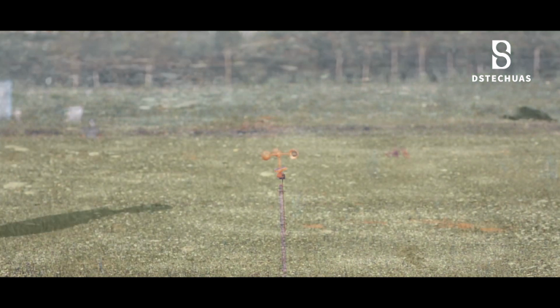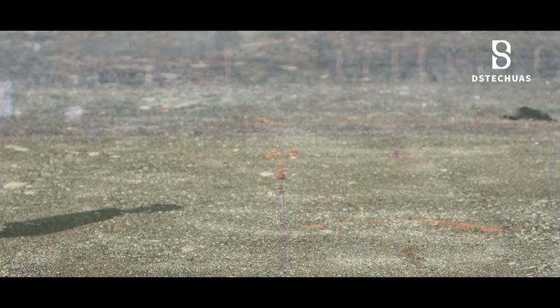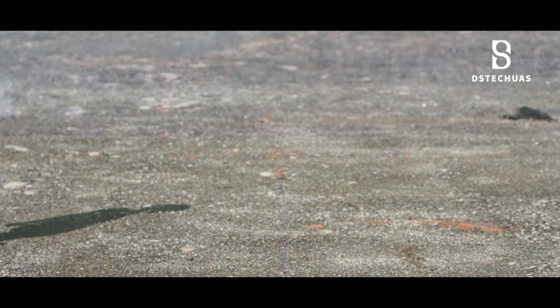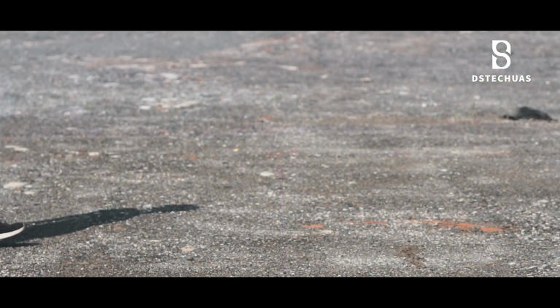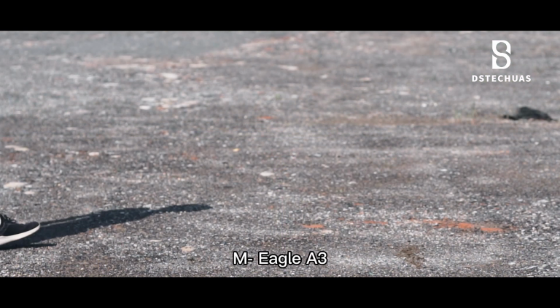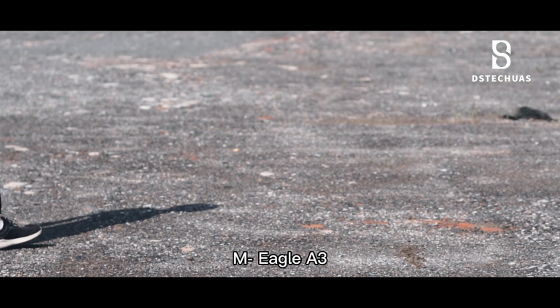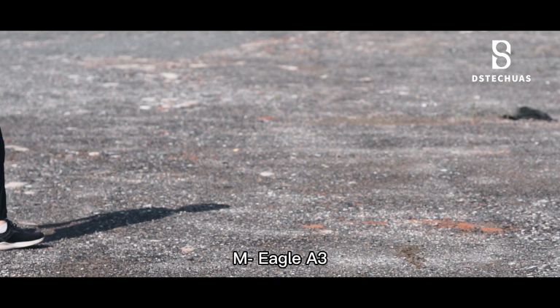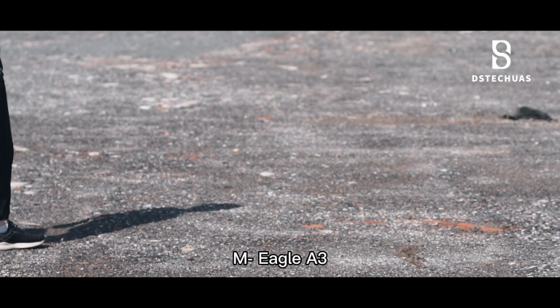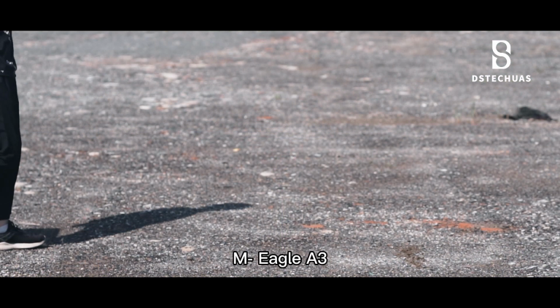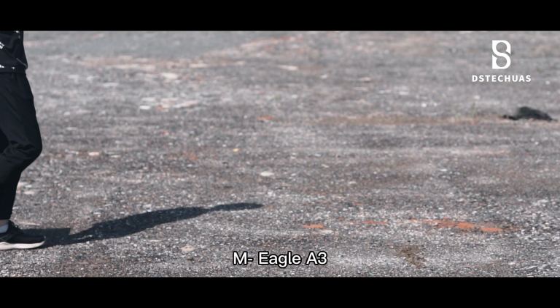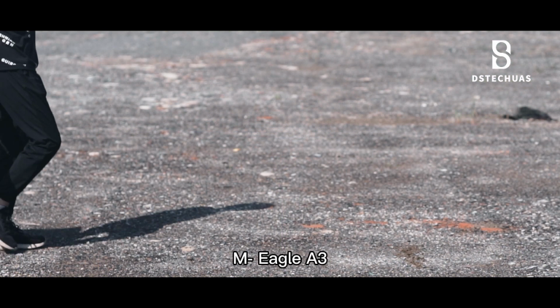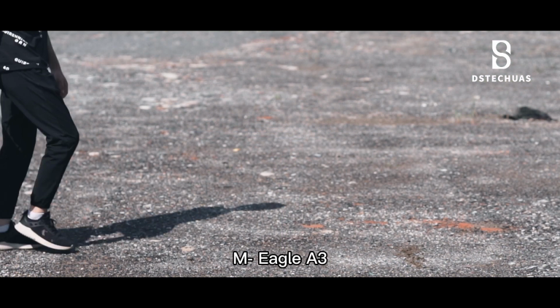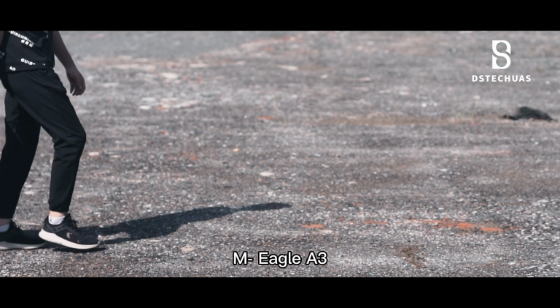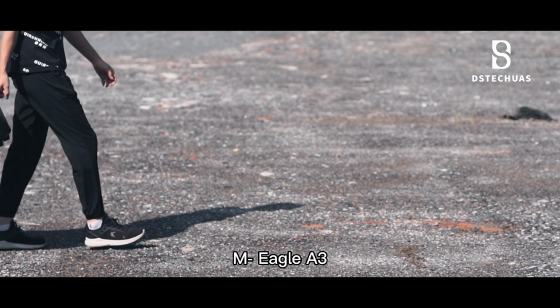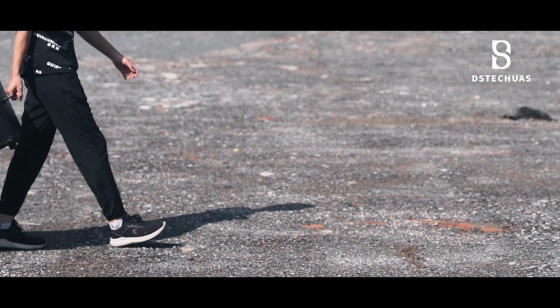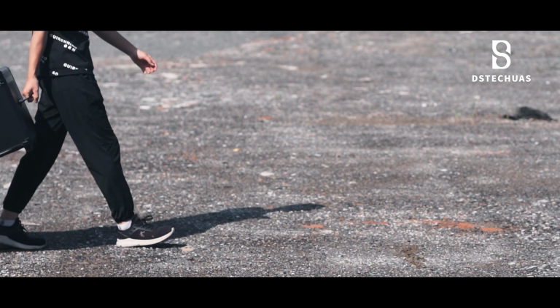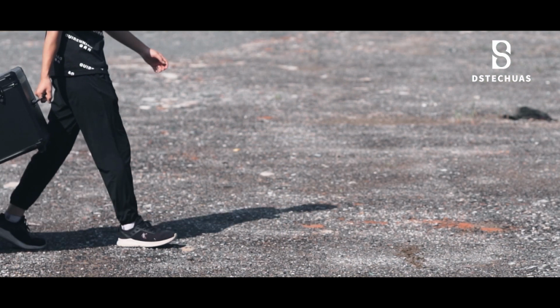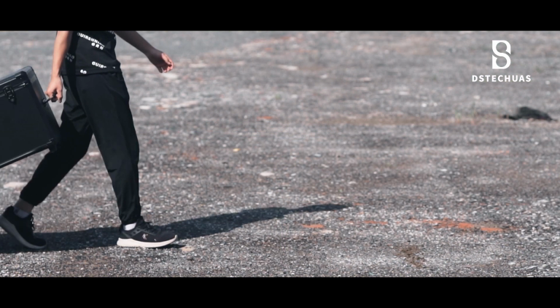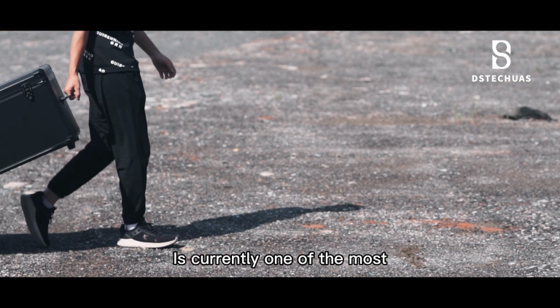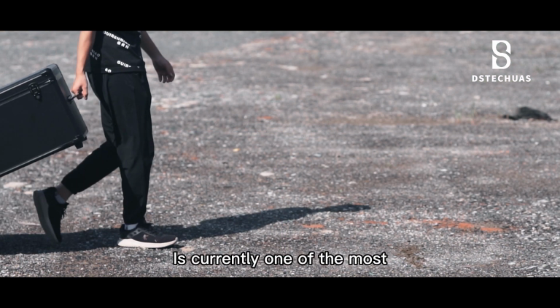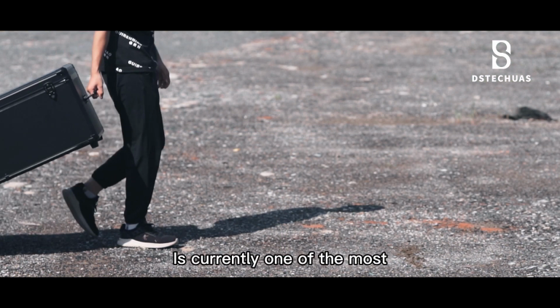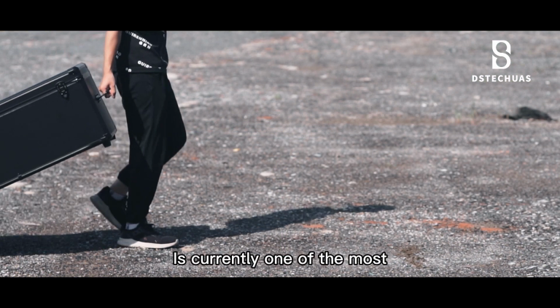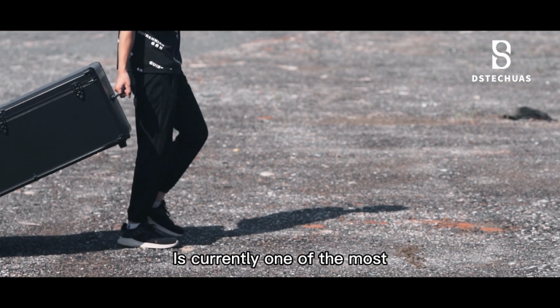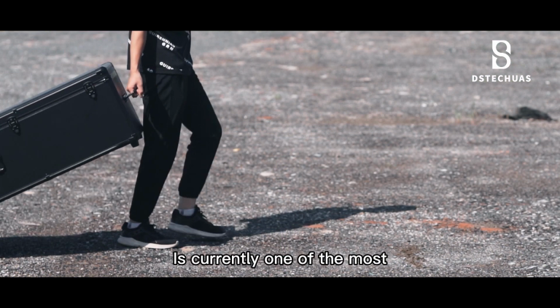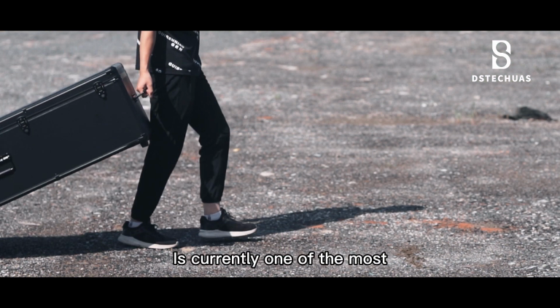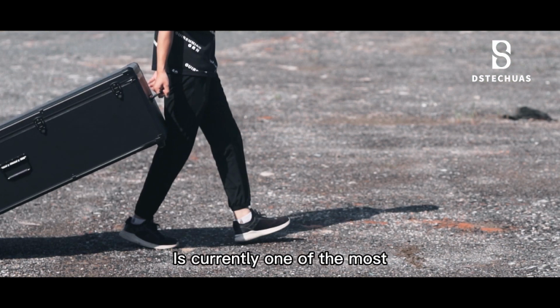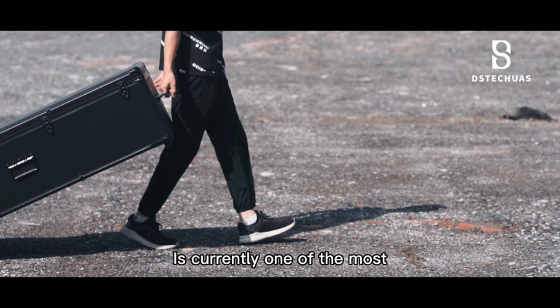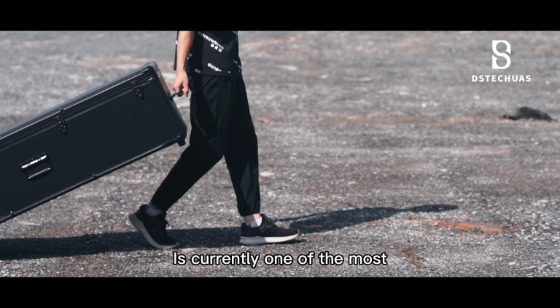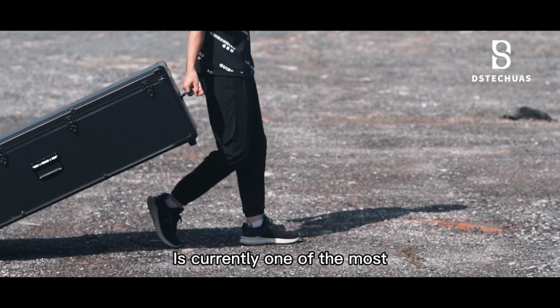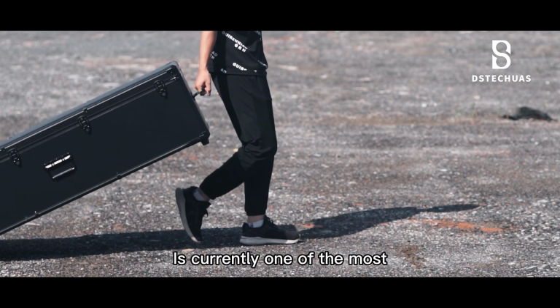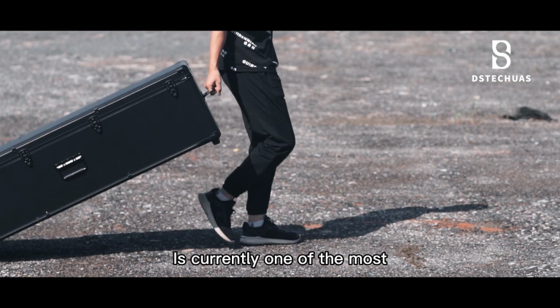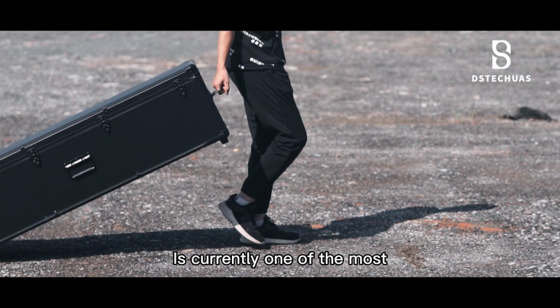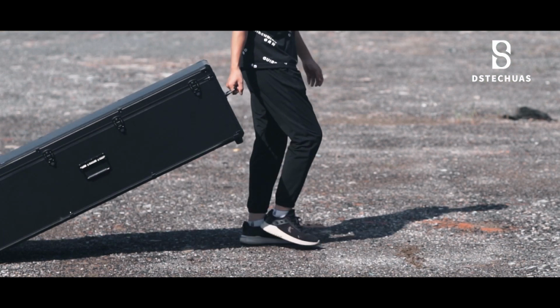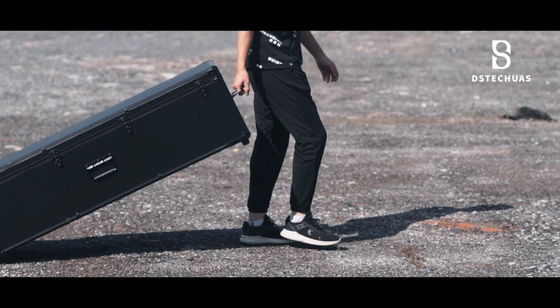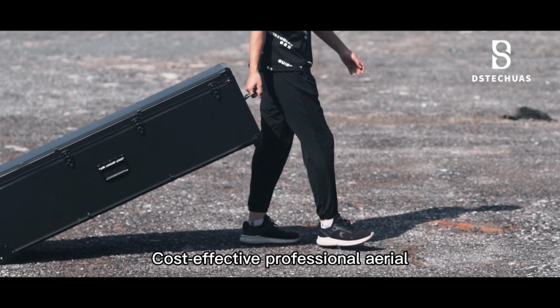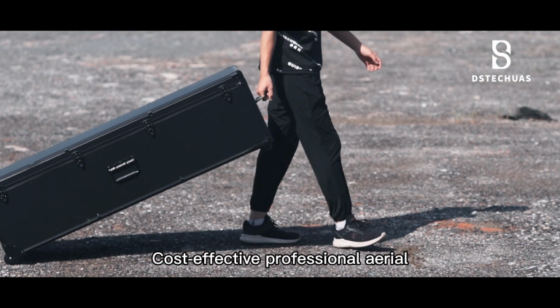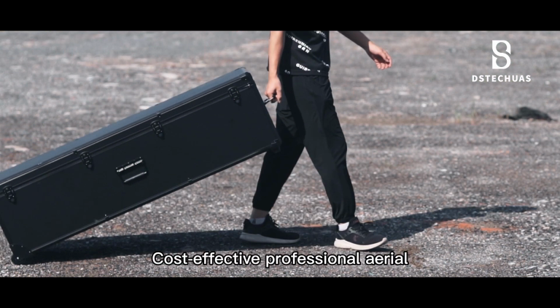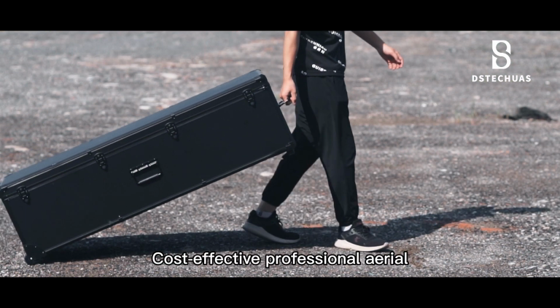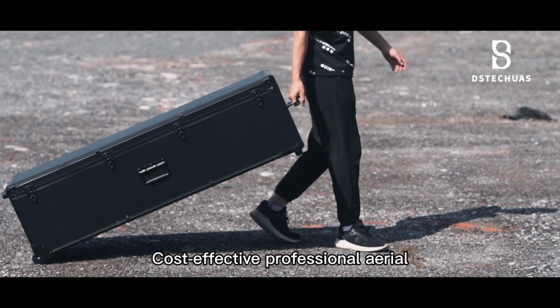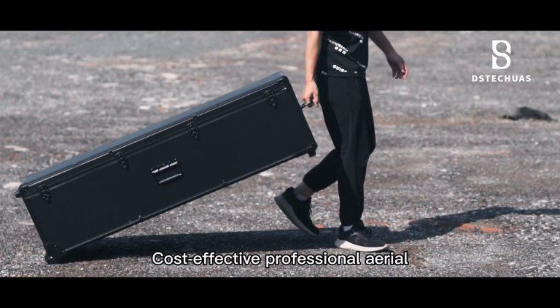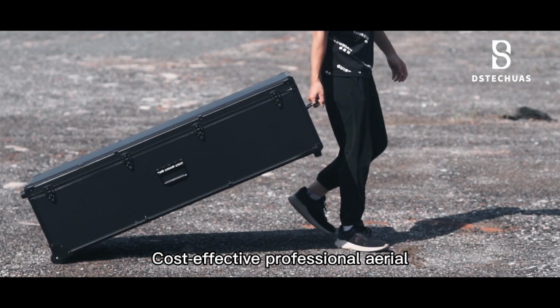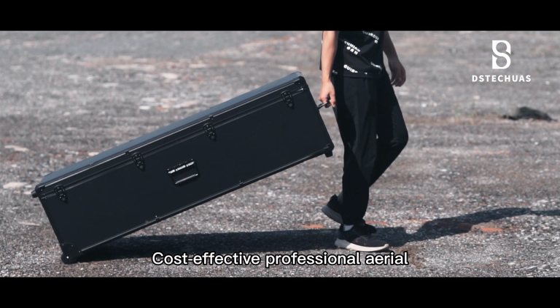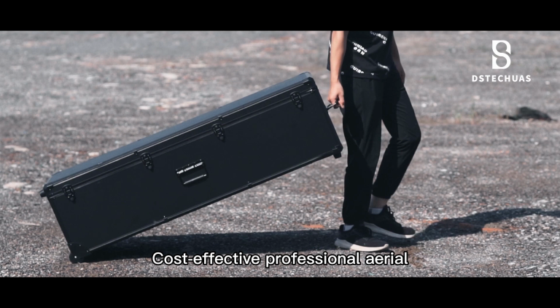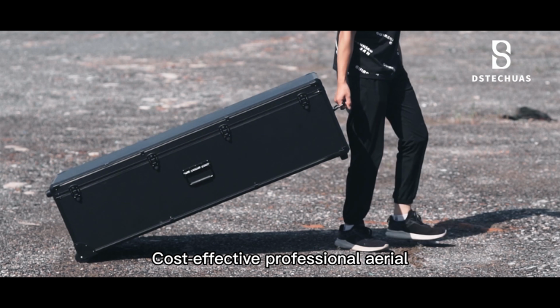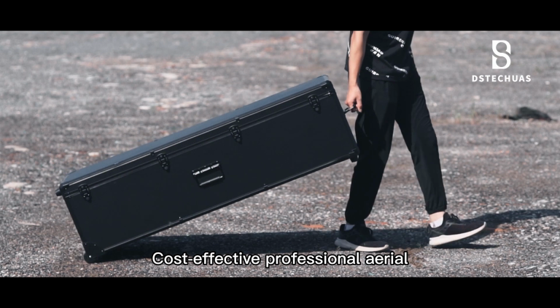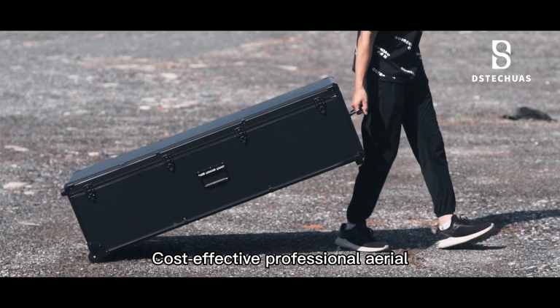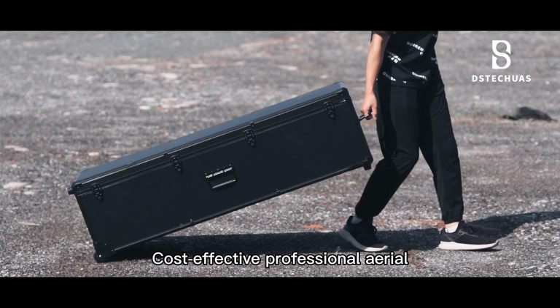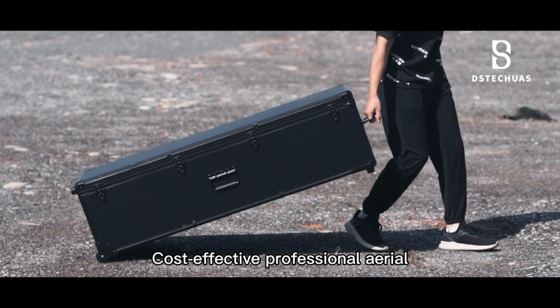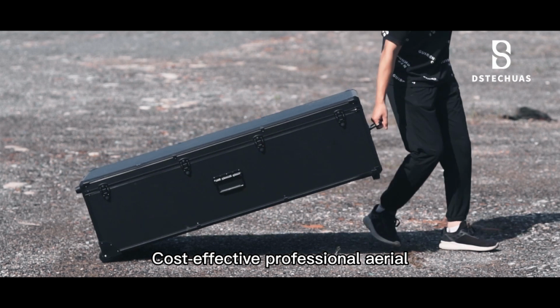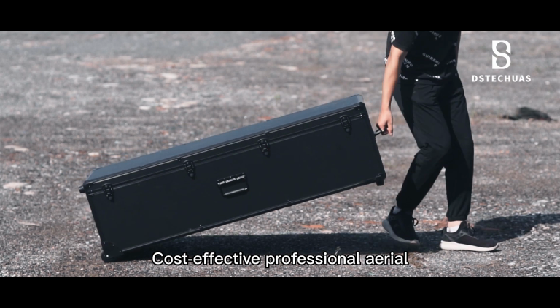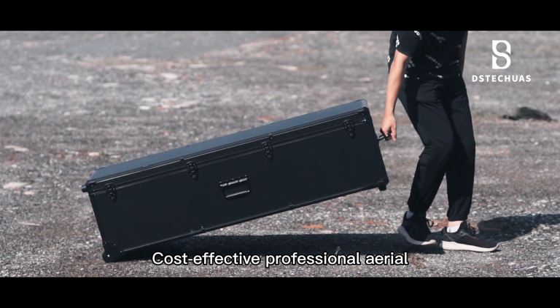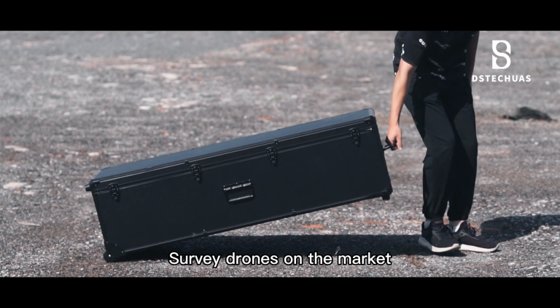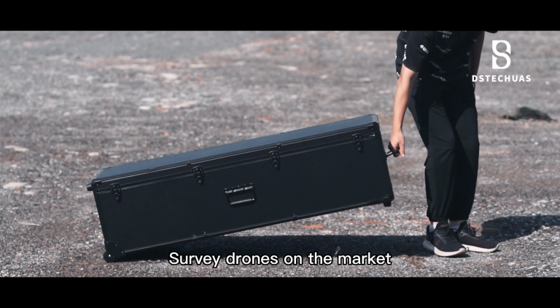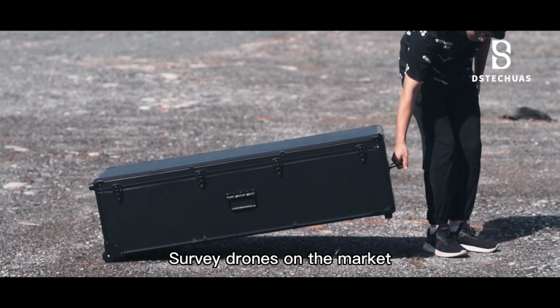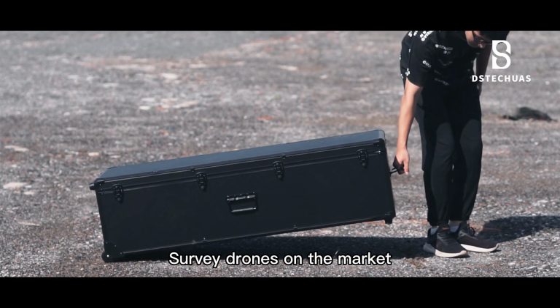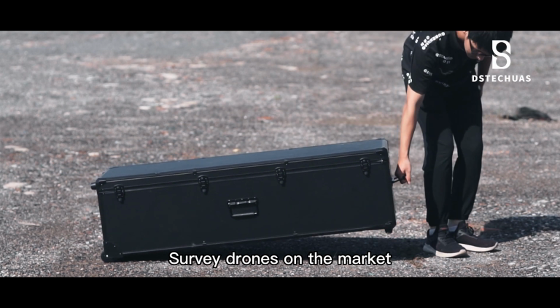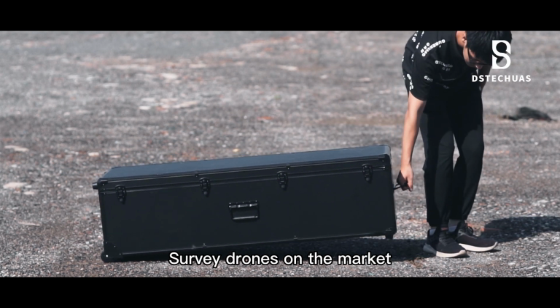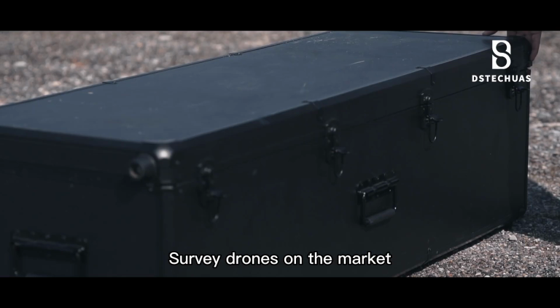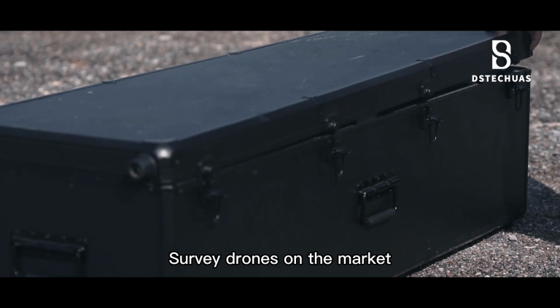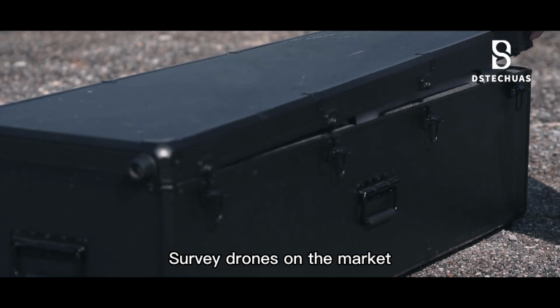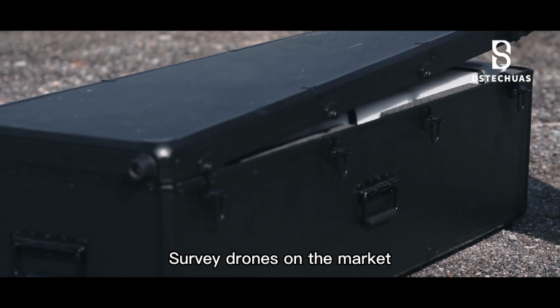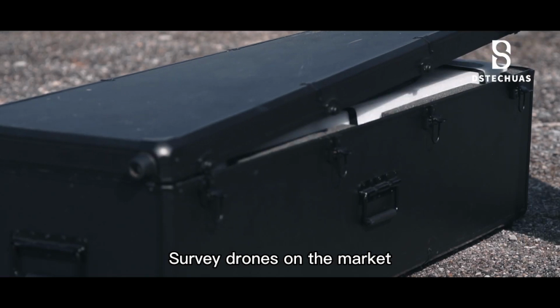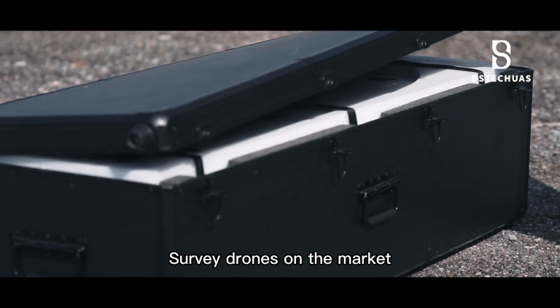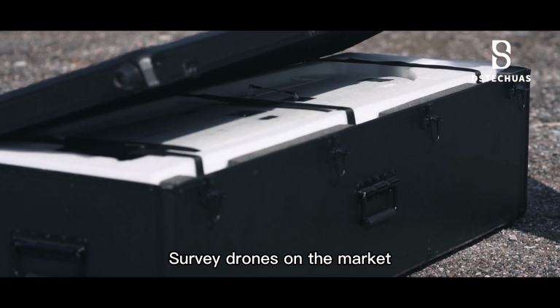M-Eagle A3 is currently one of the most cost-effective professional aerial survey drones on the market.